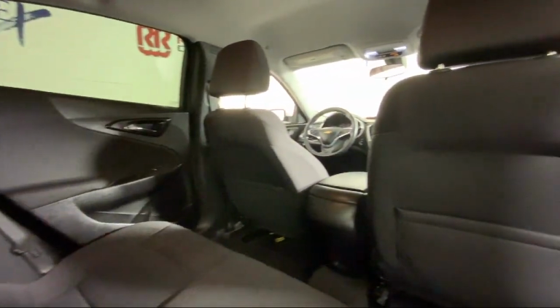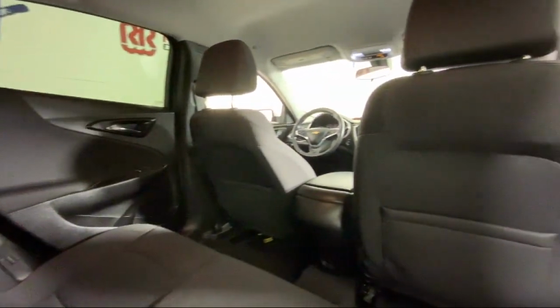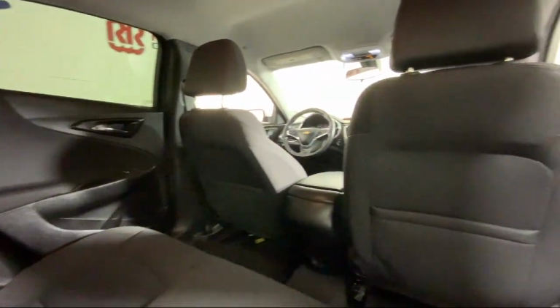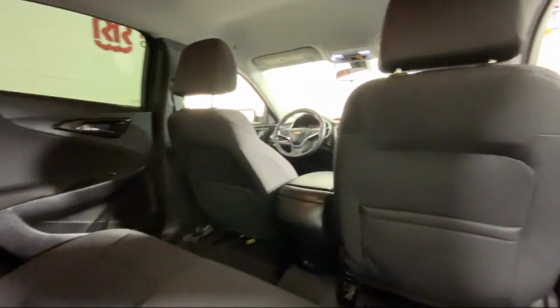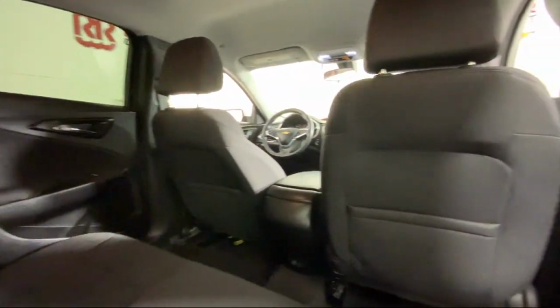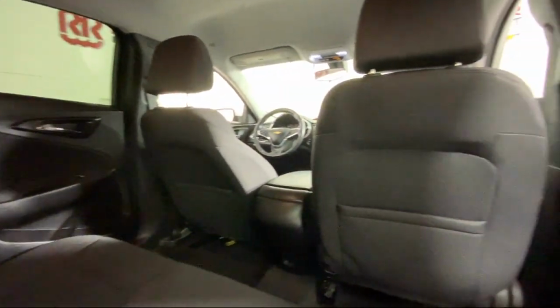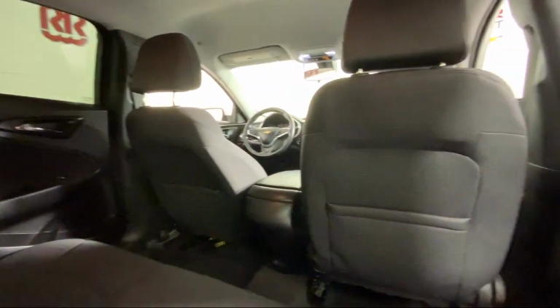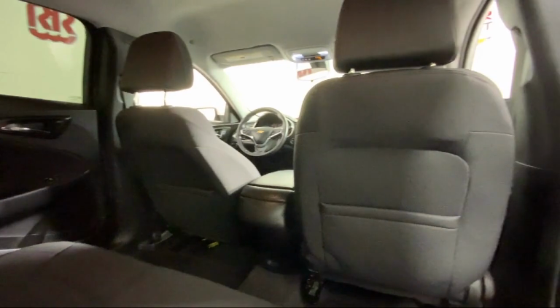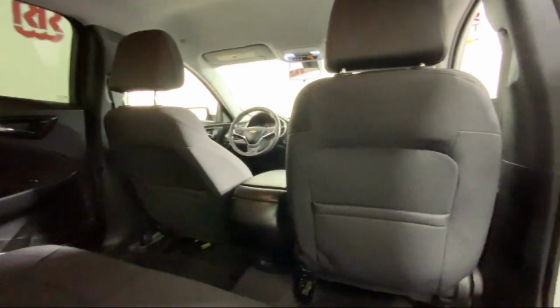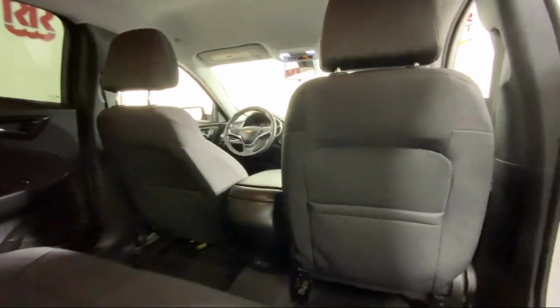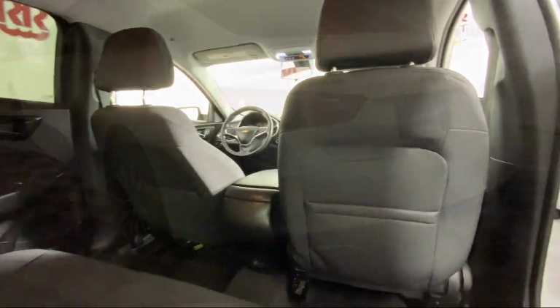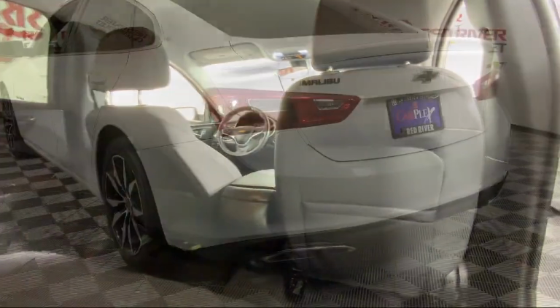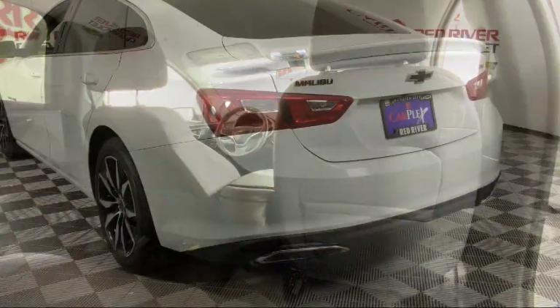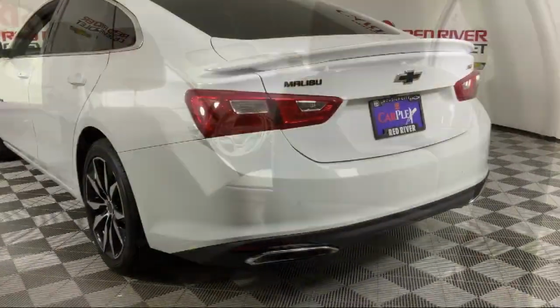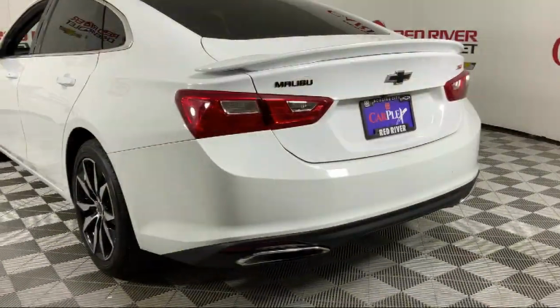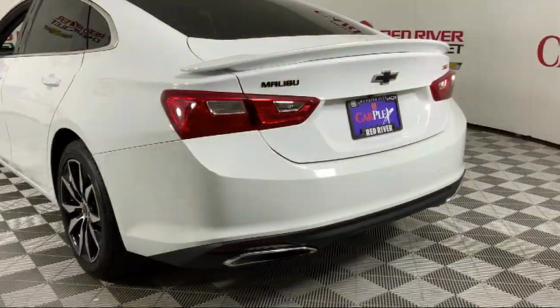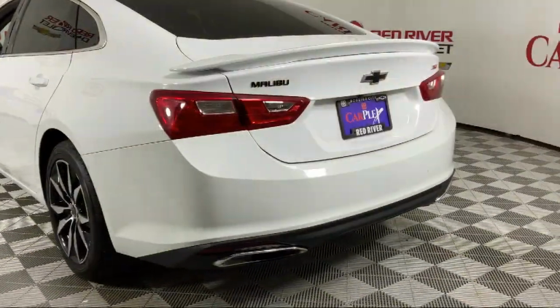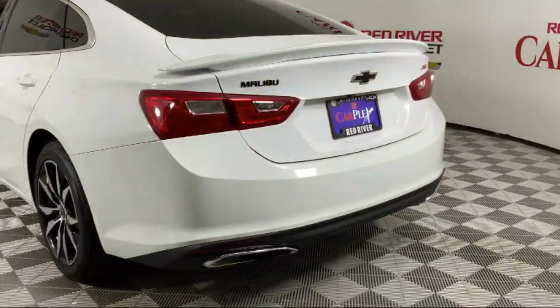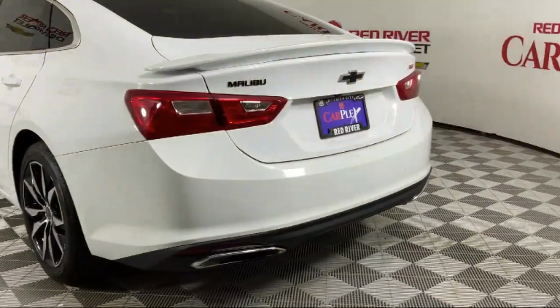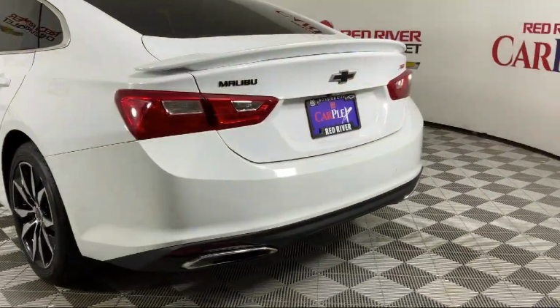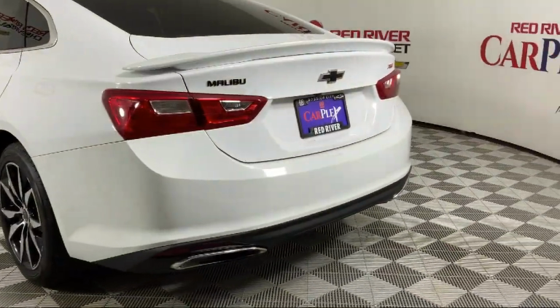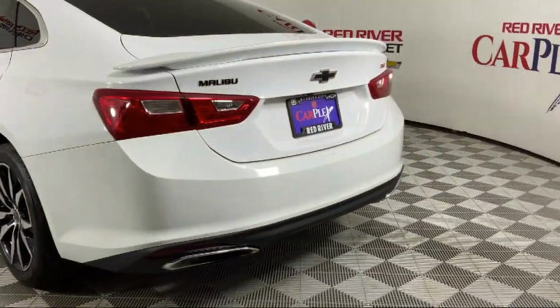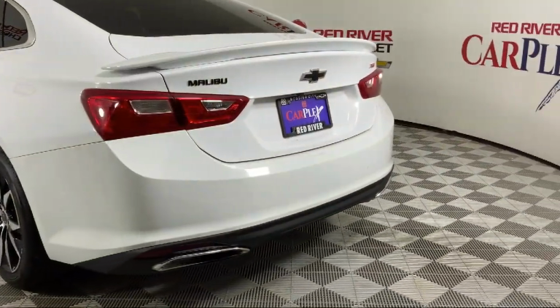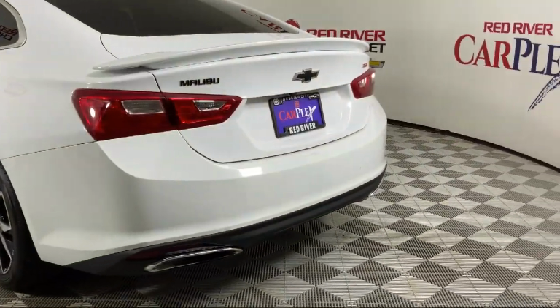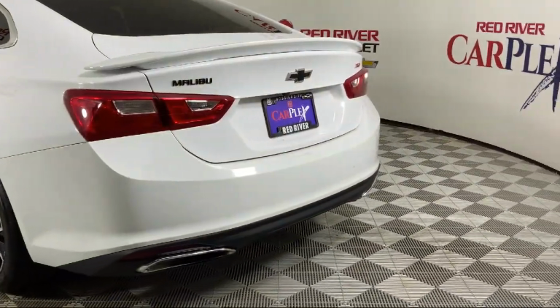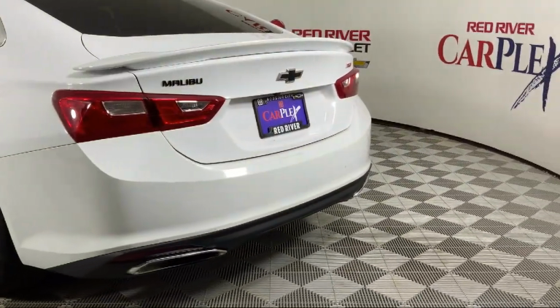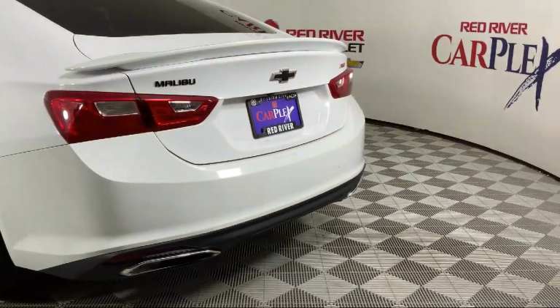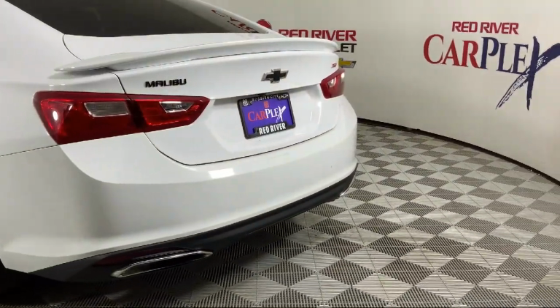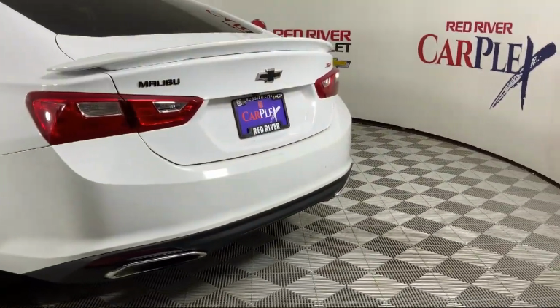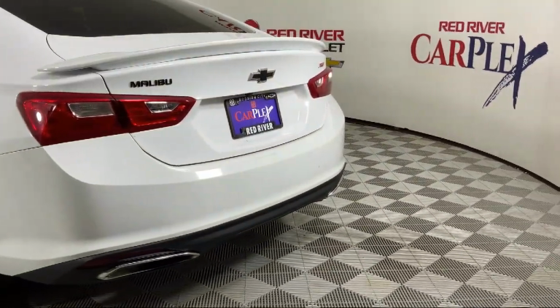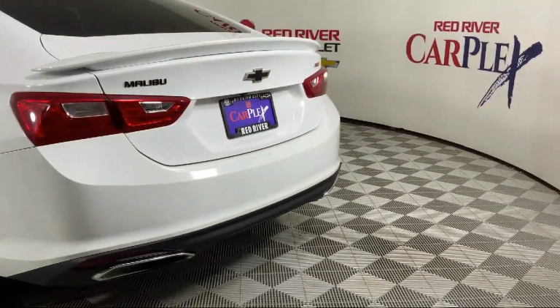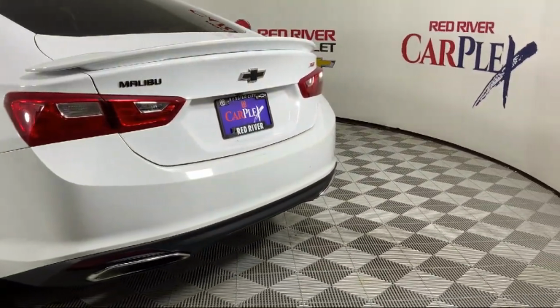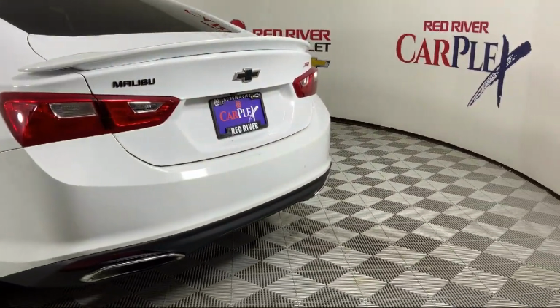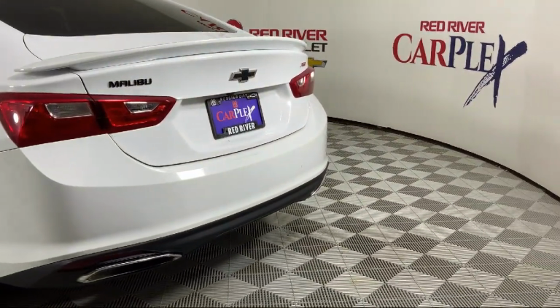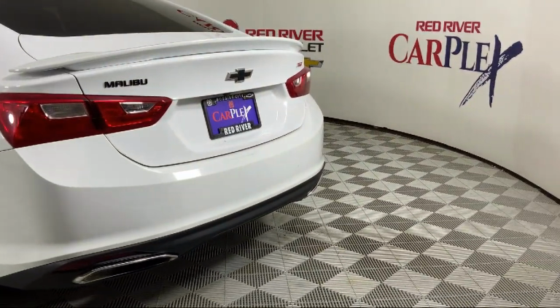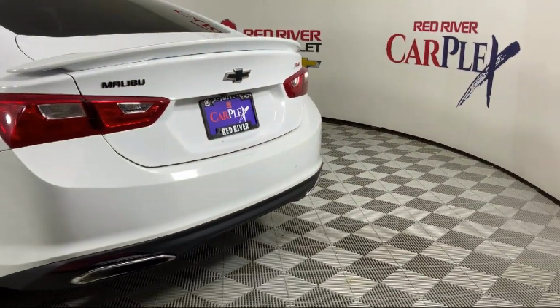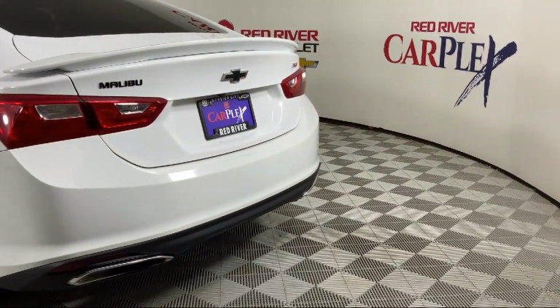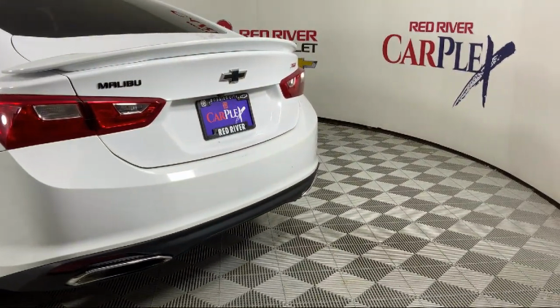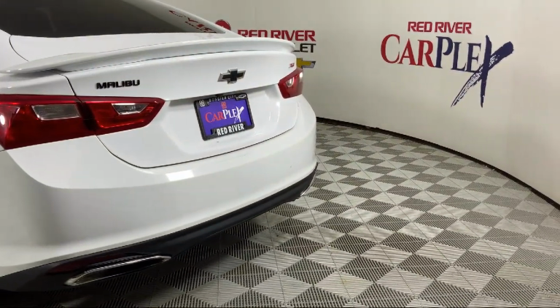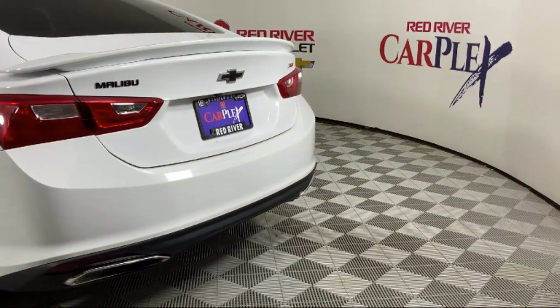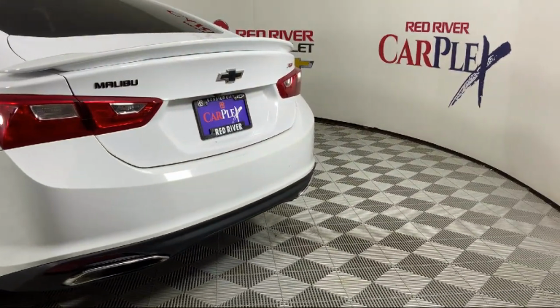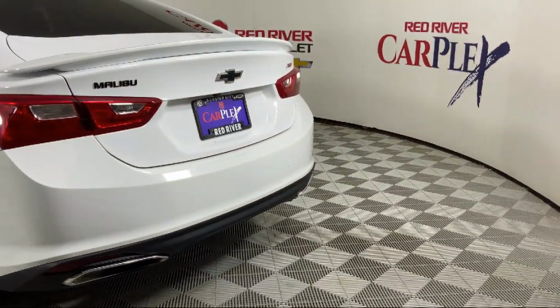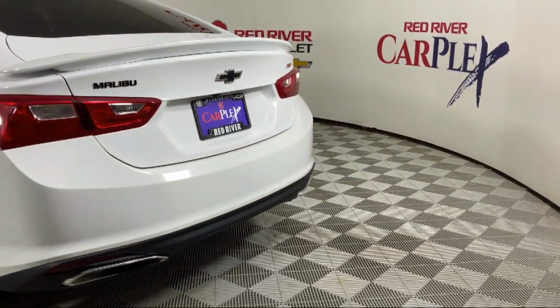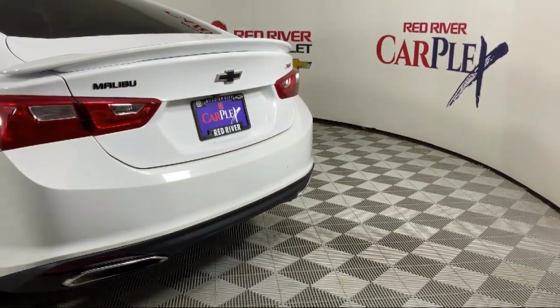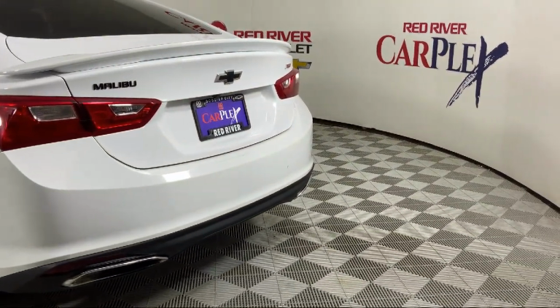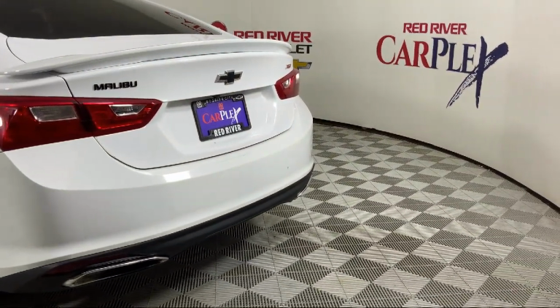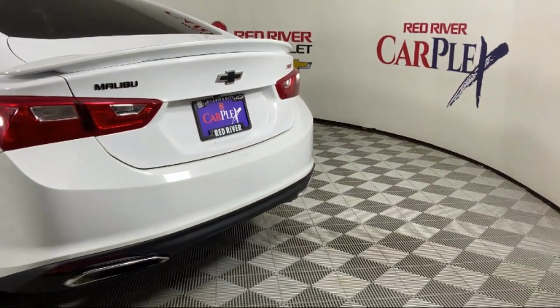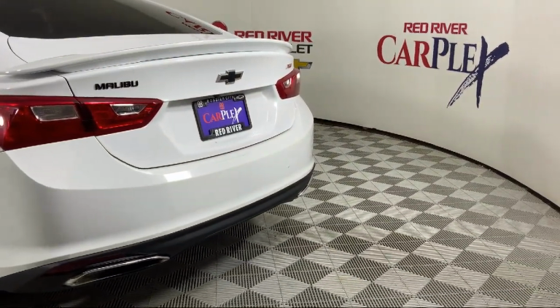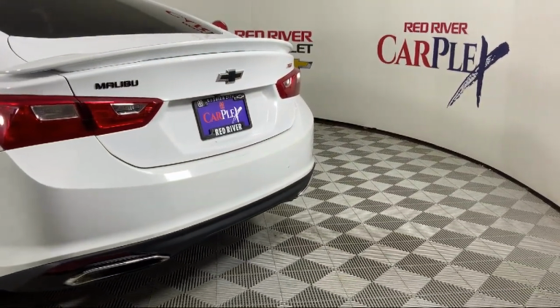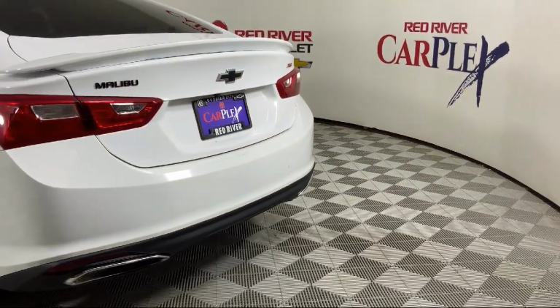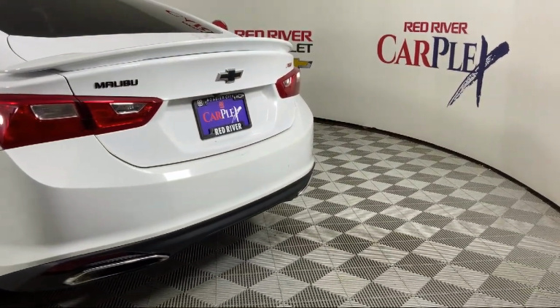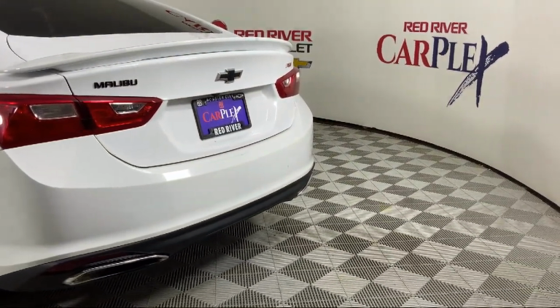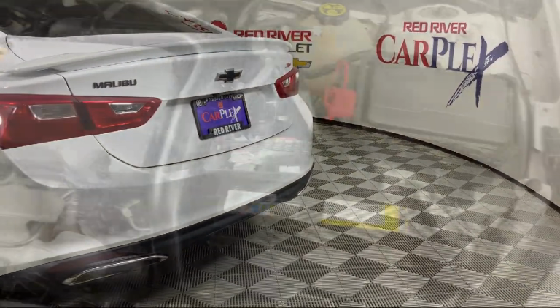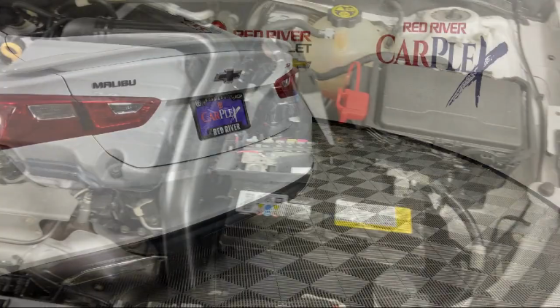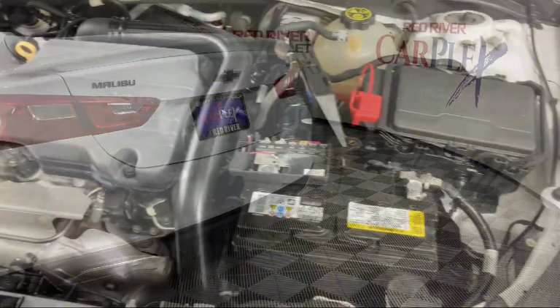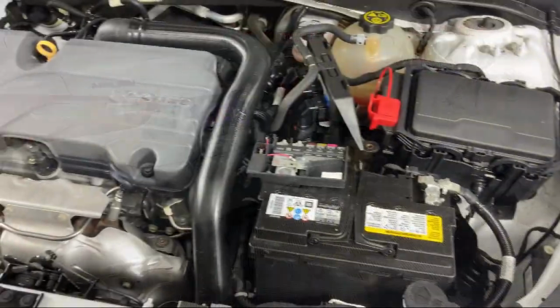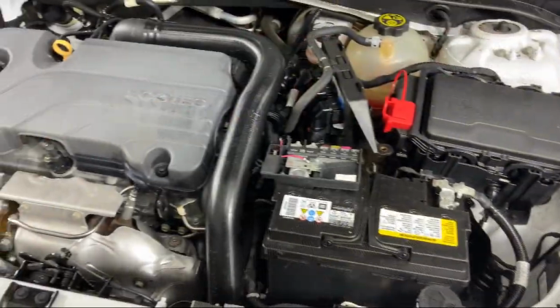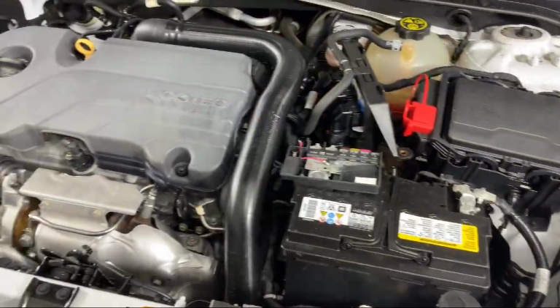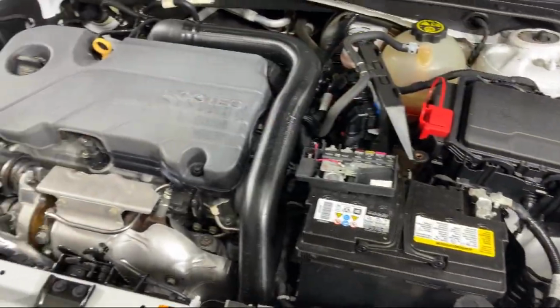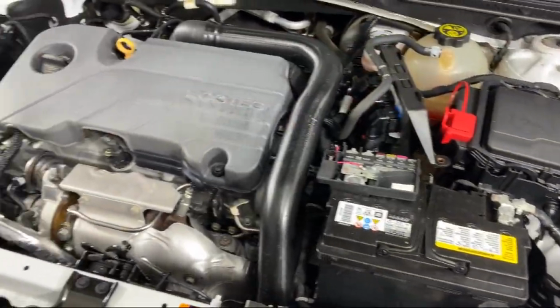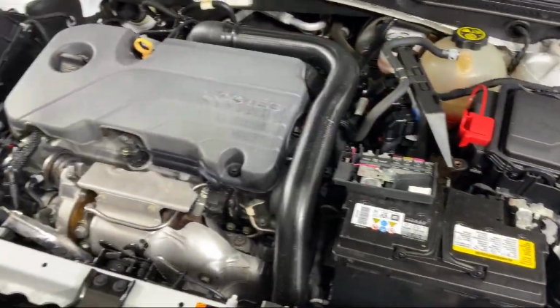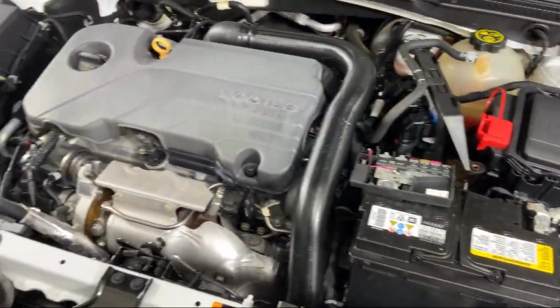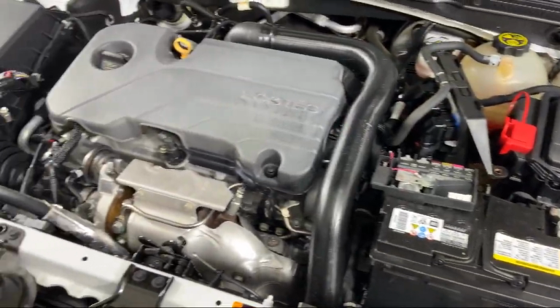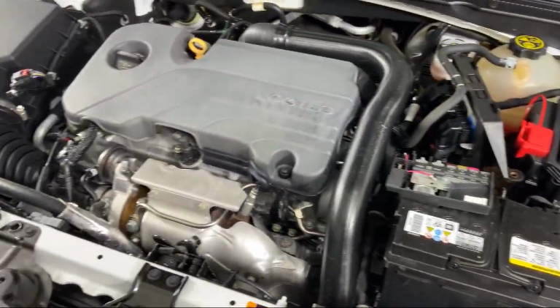Additional features include Keyless Entry, Rear Spoiler, and Outside Temperature Display. This vehicle has less than 50,000 miles on the odometer.